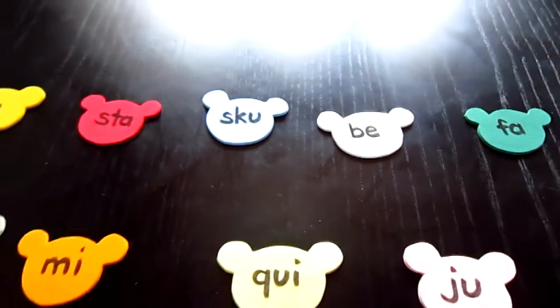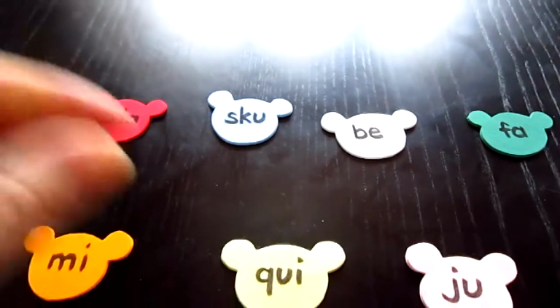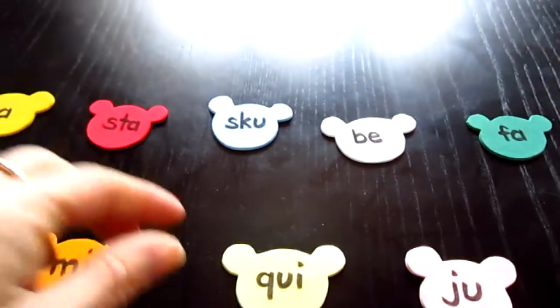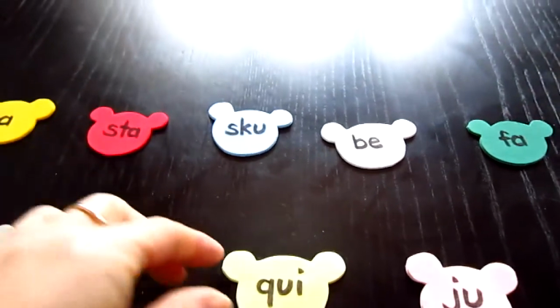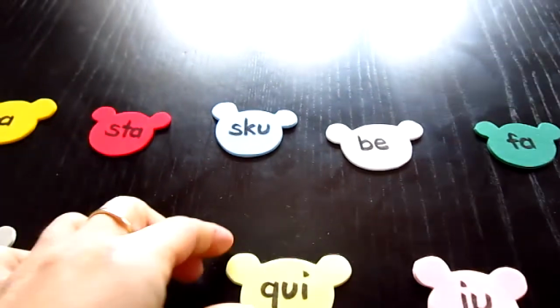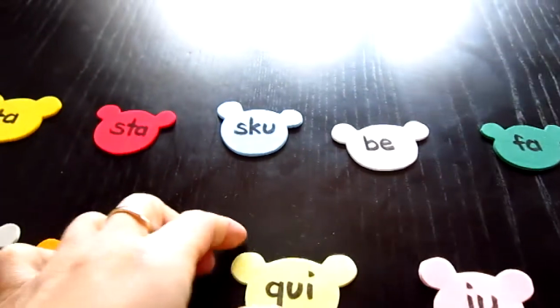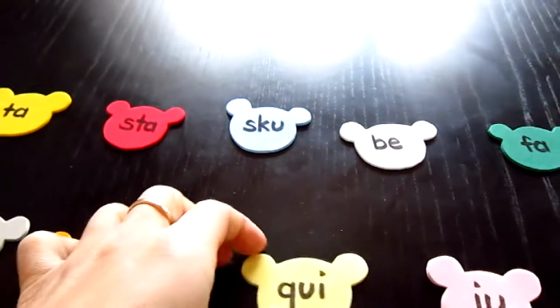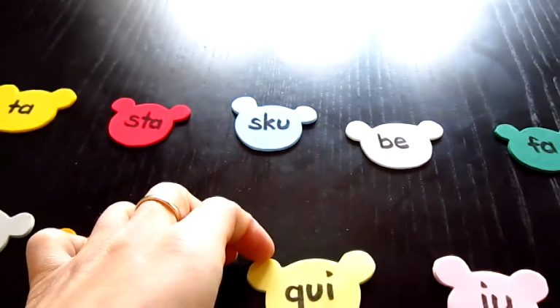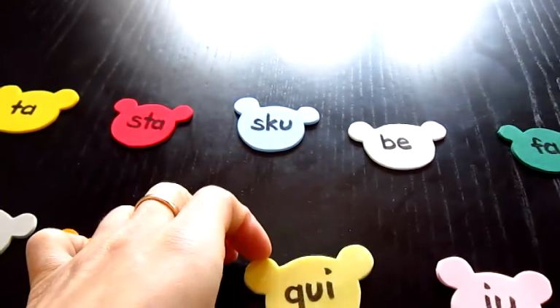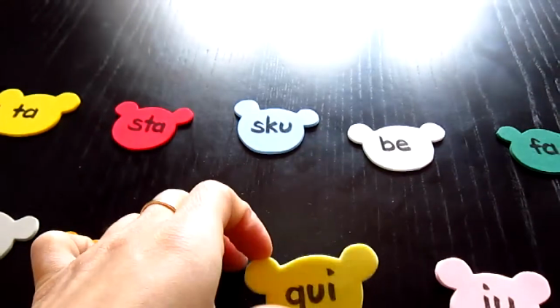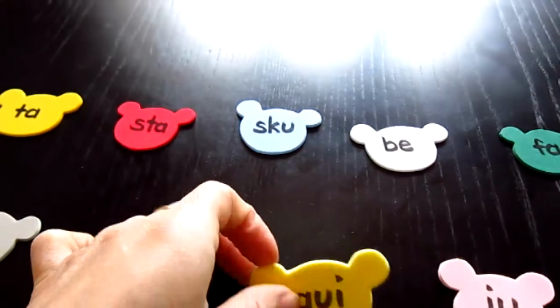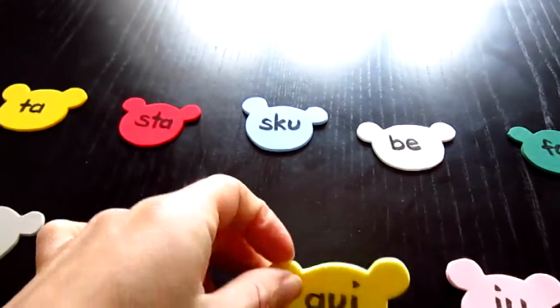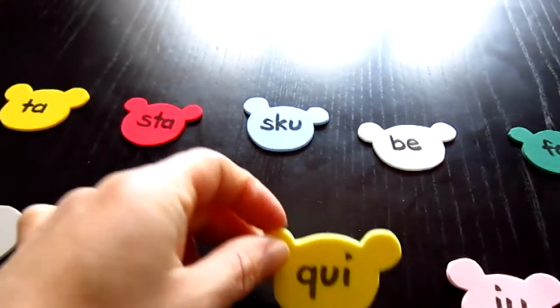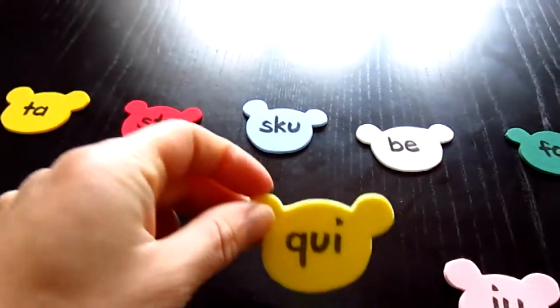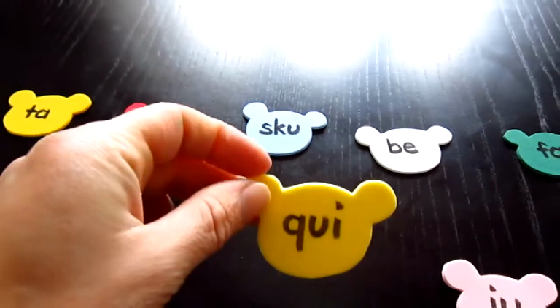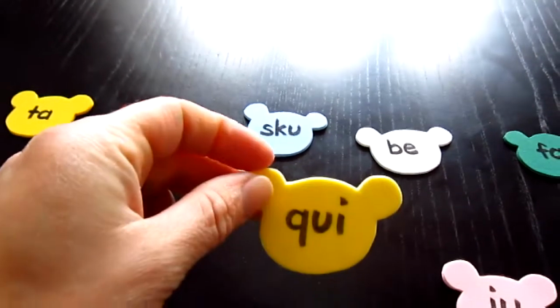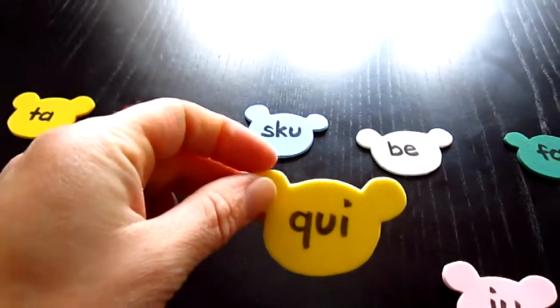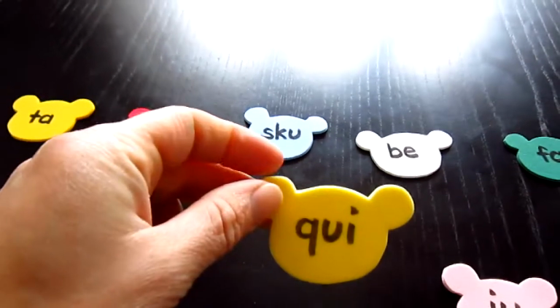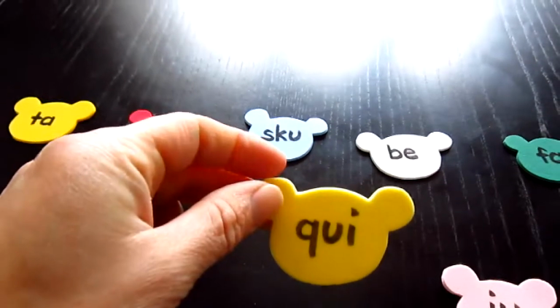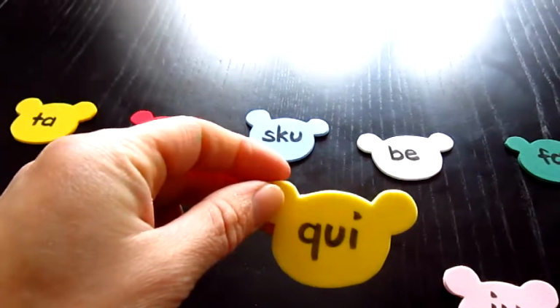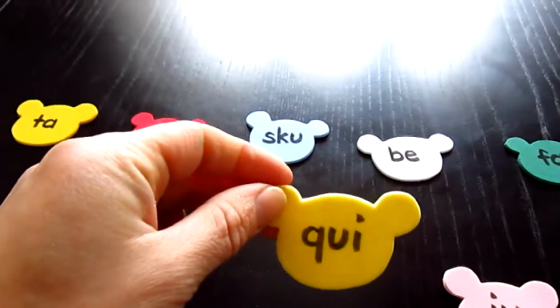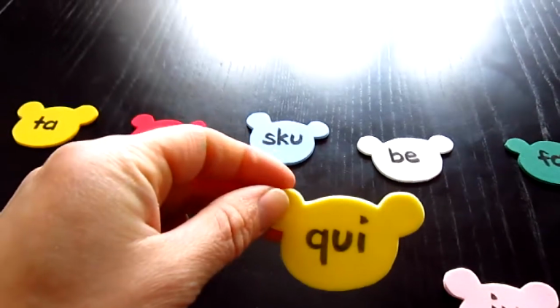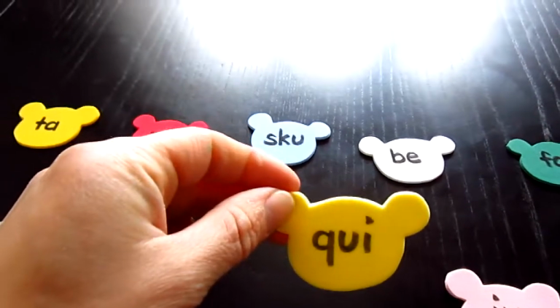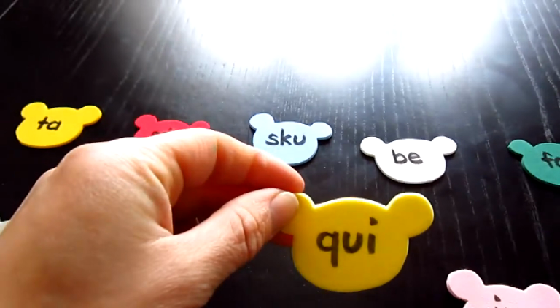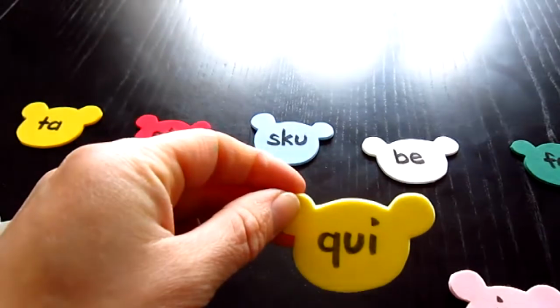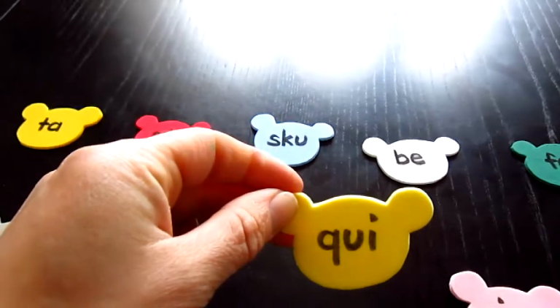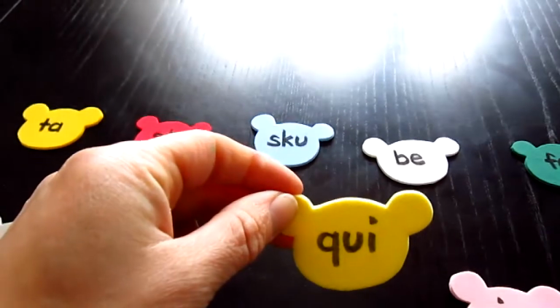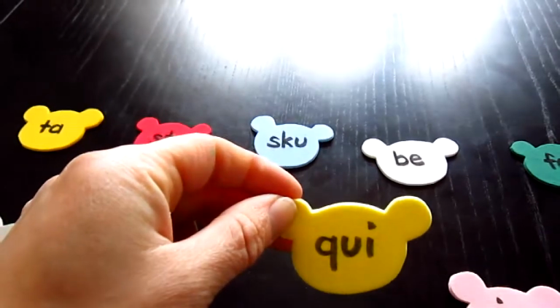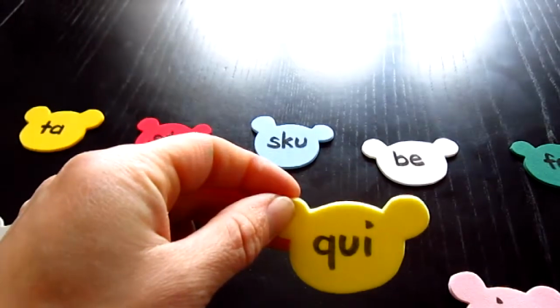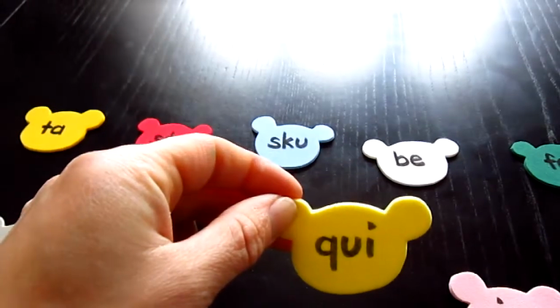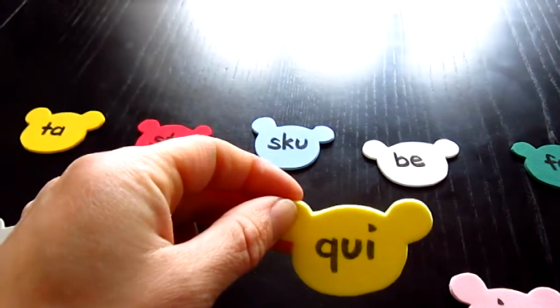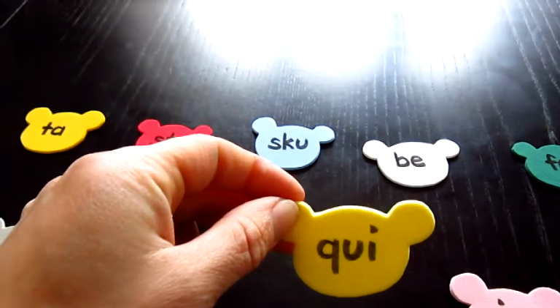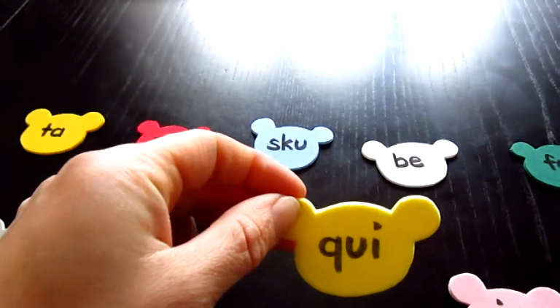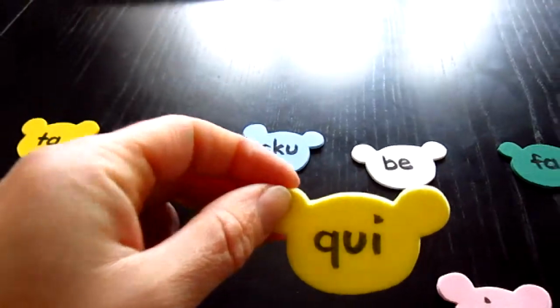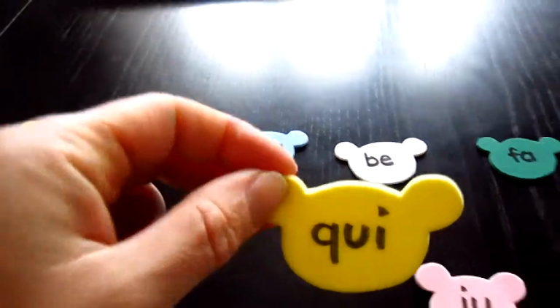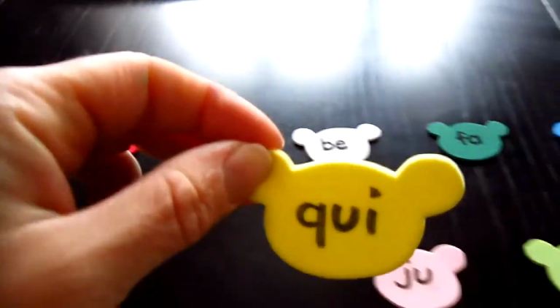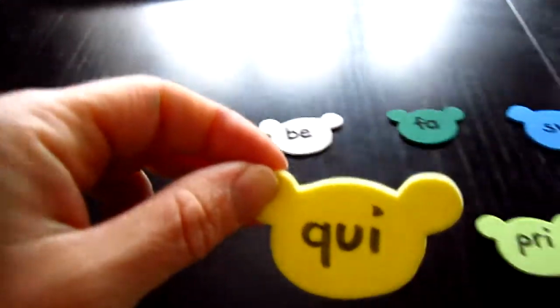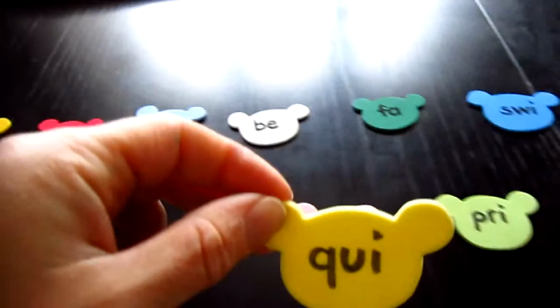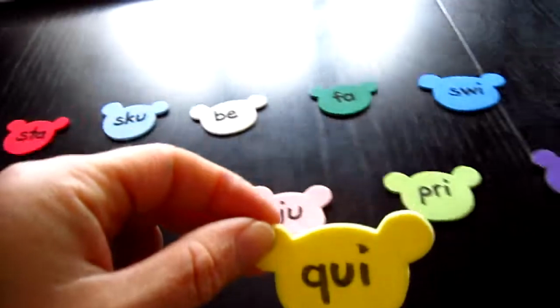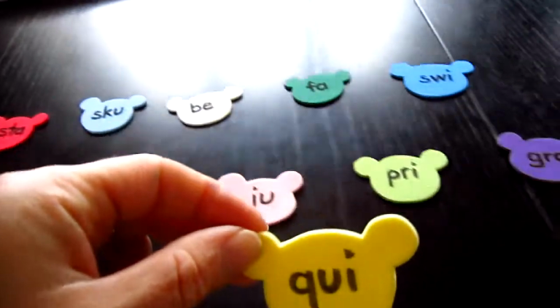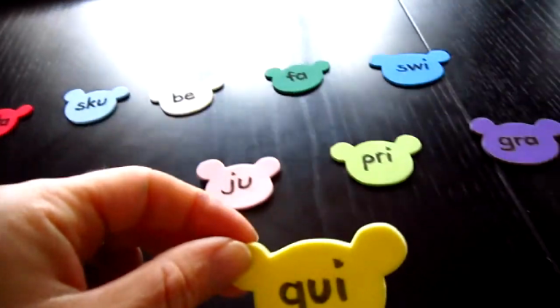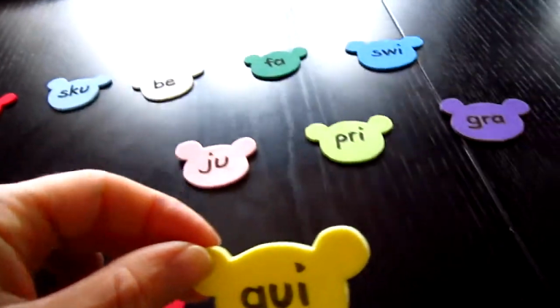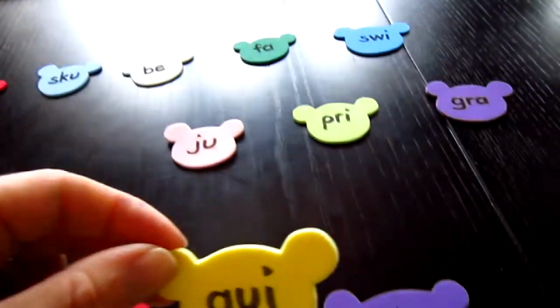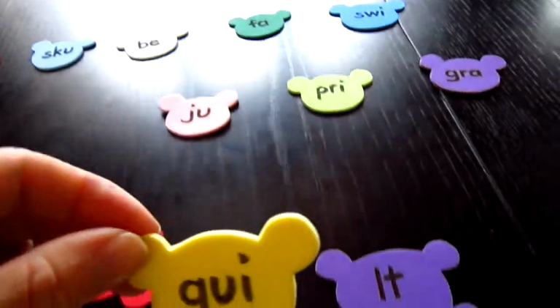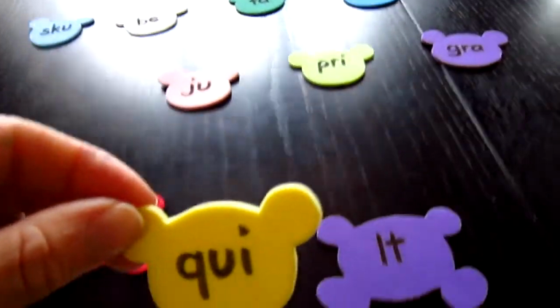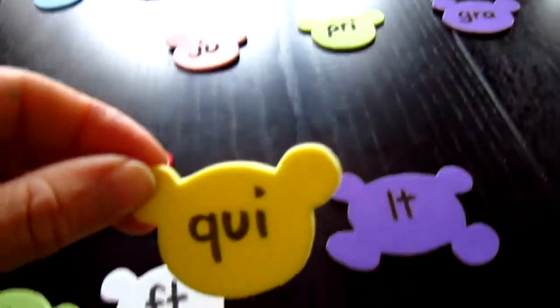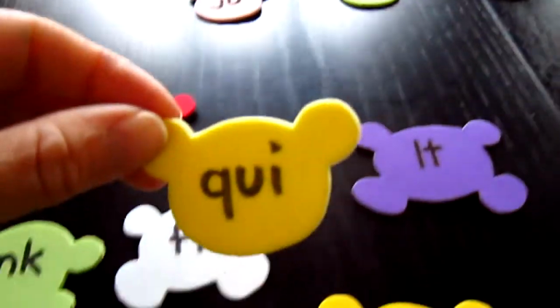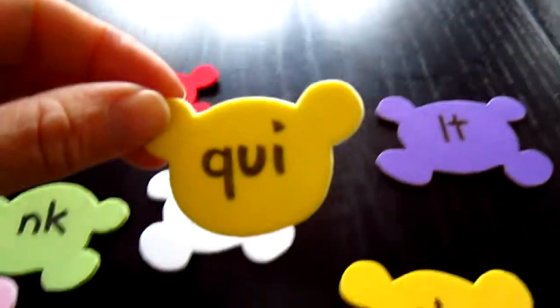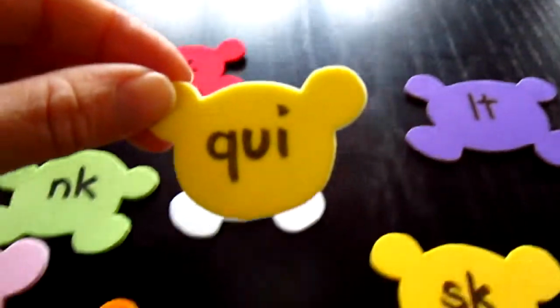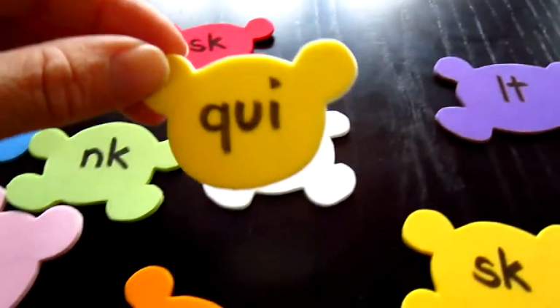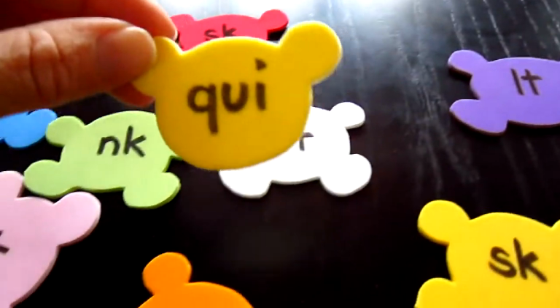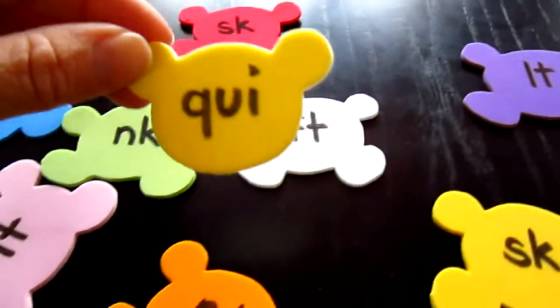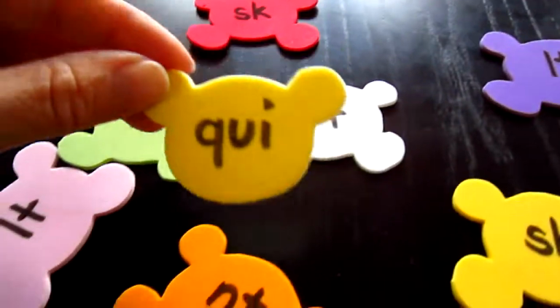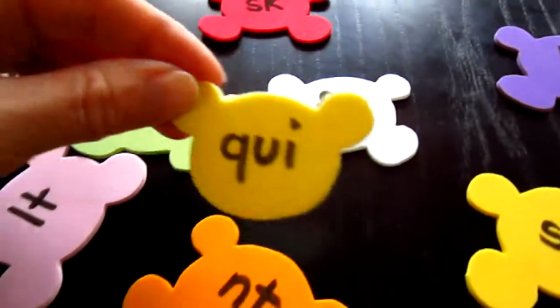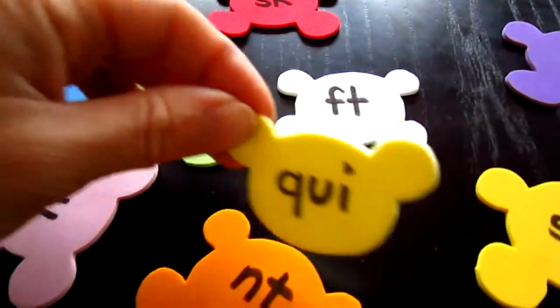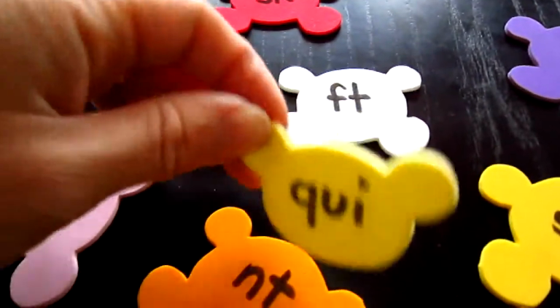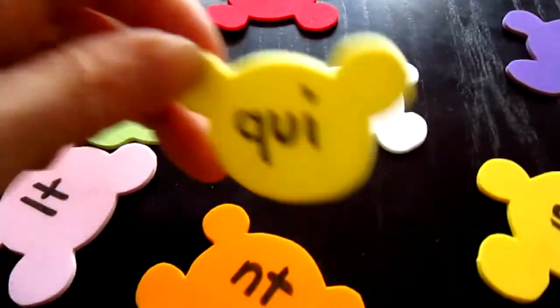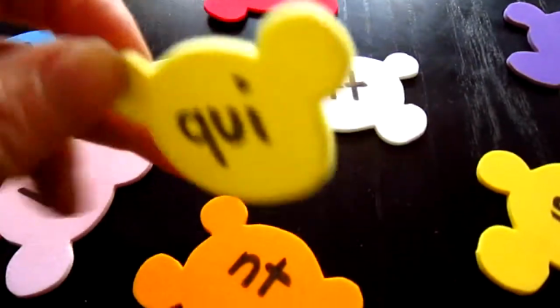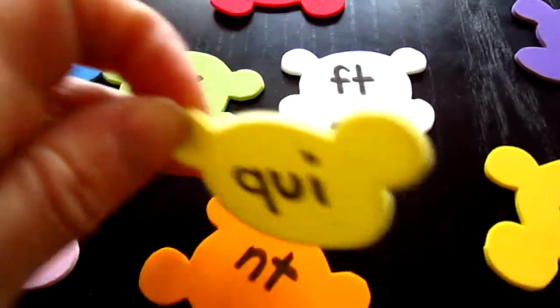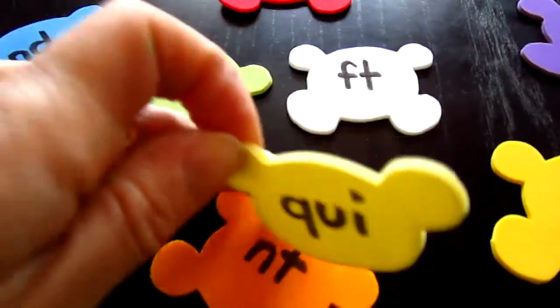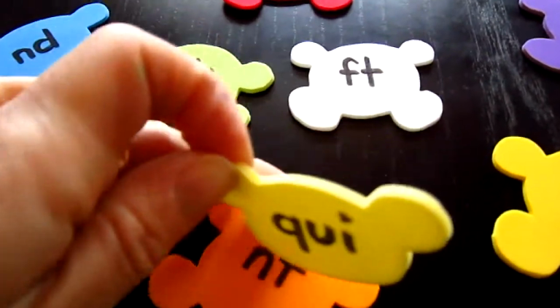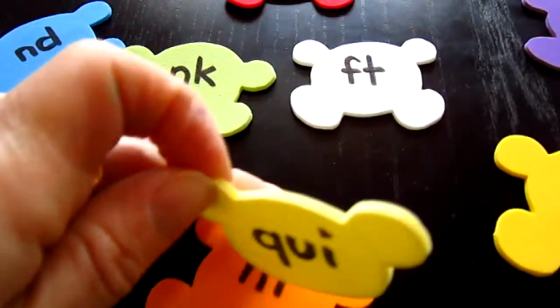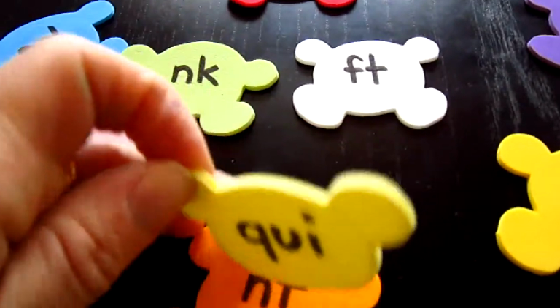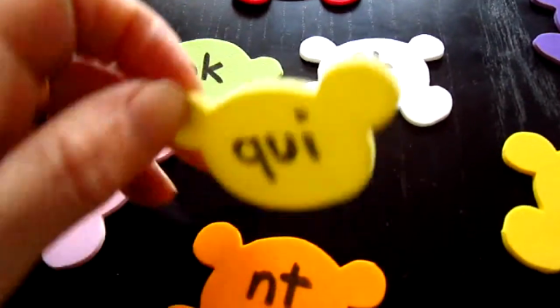So we'll start with a head, we'll read it, and we'll try to match it with a little body.